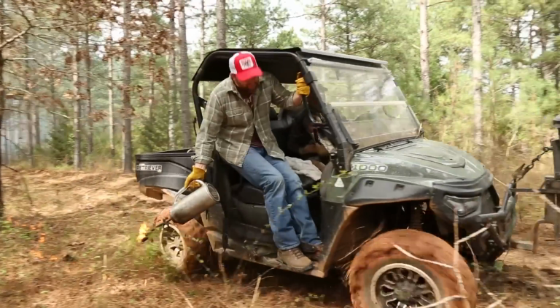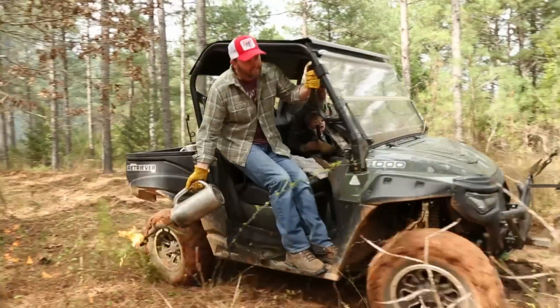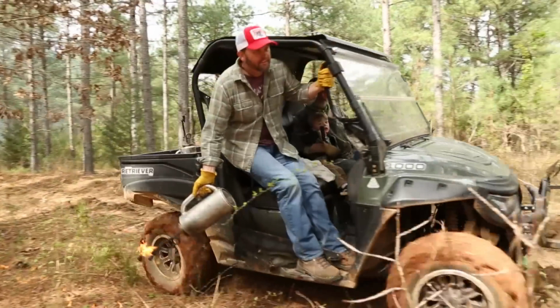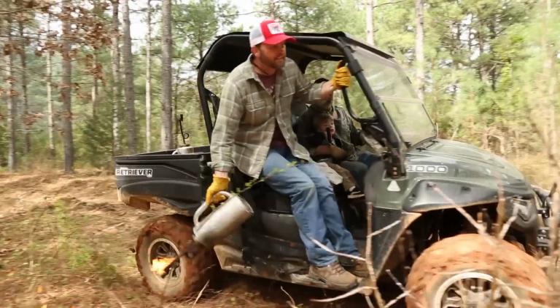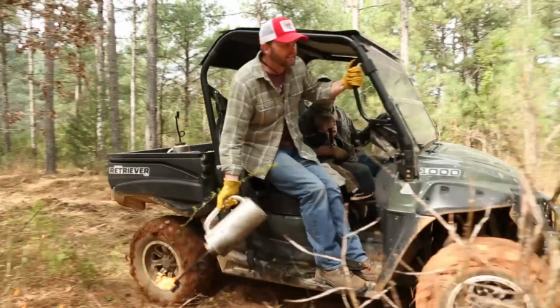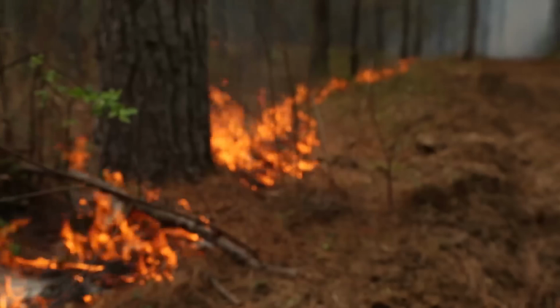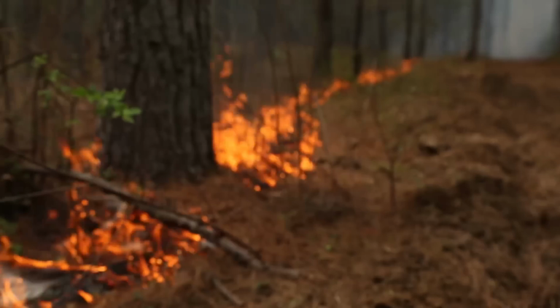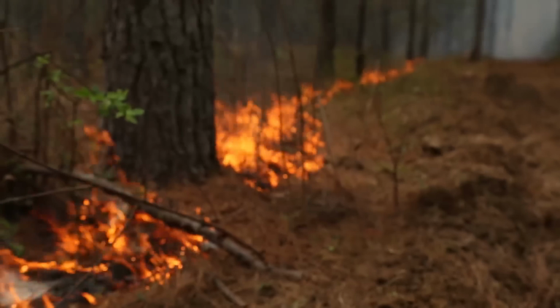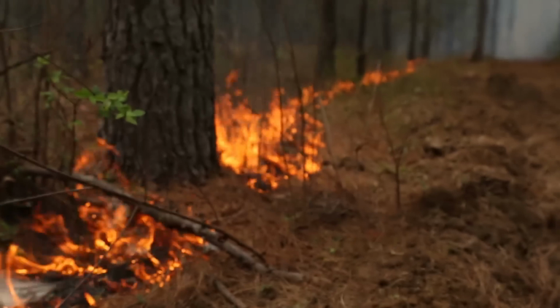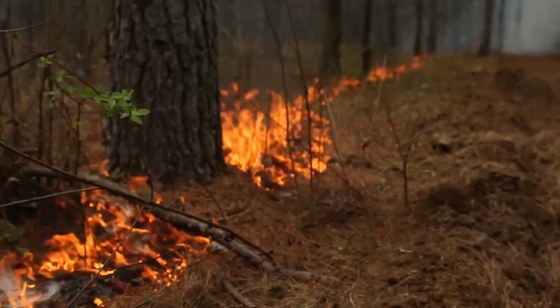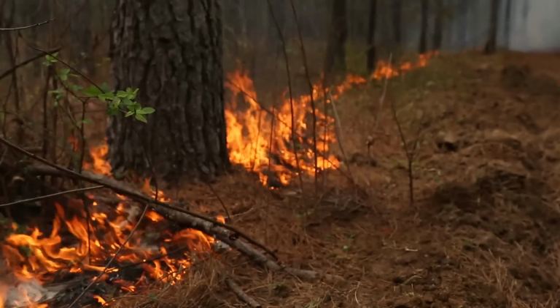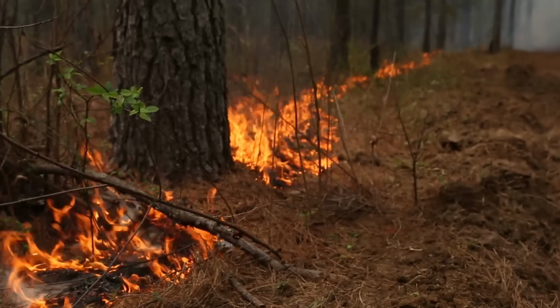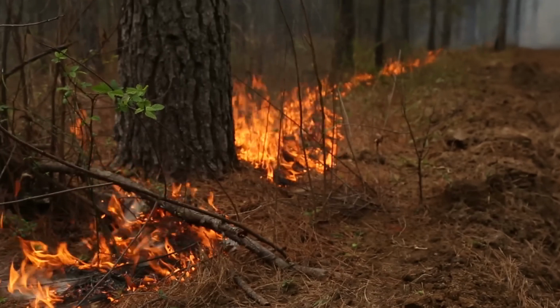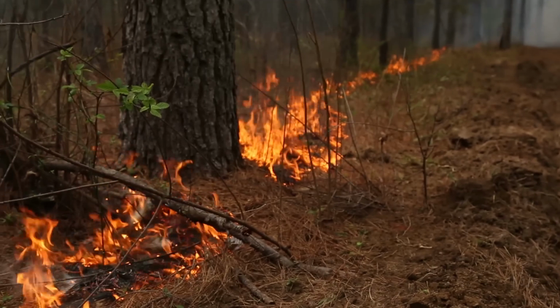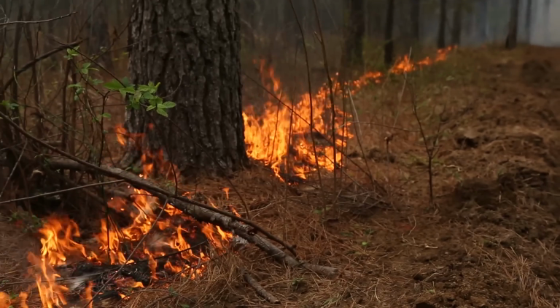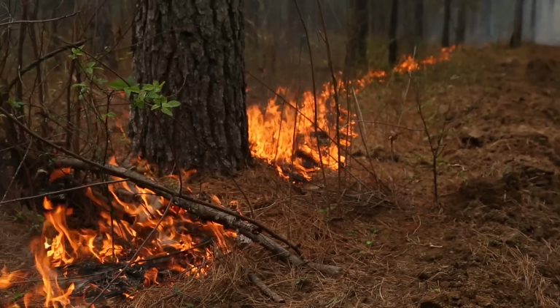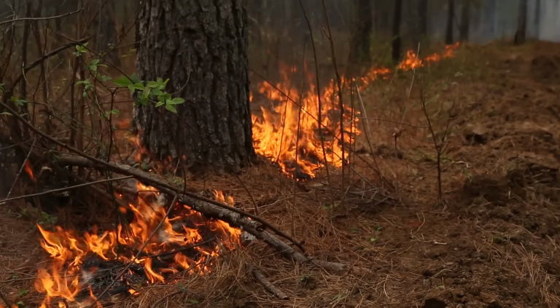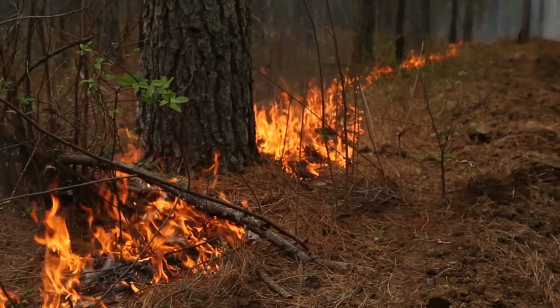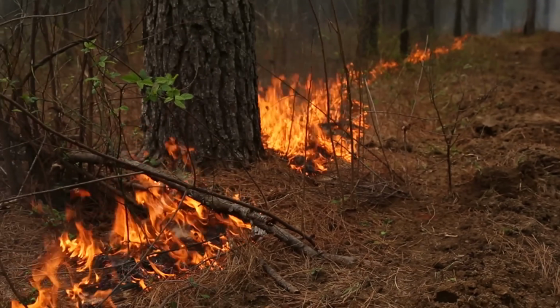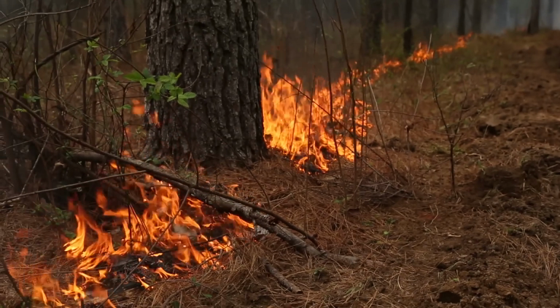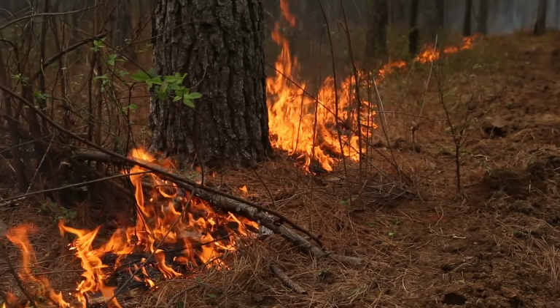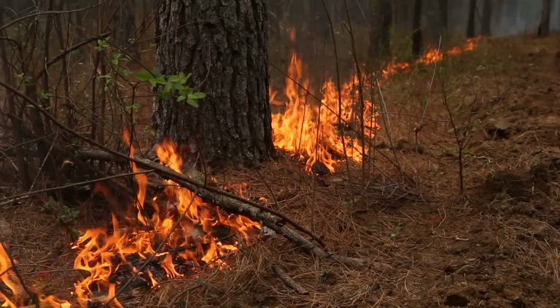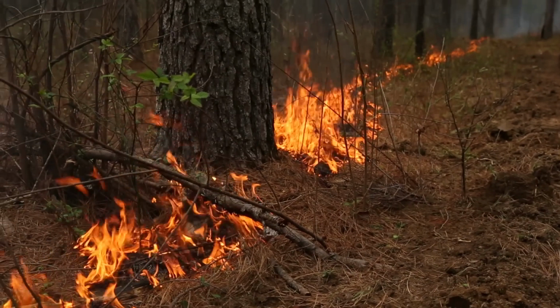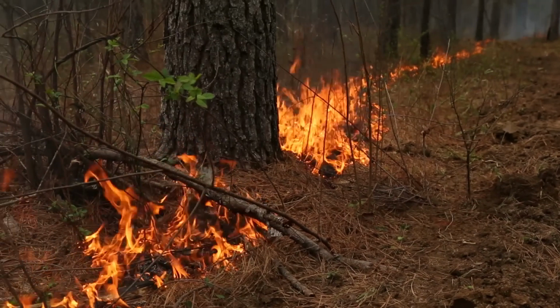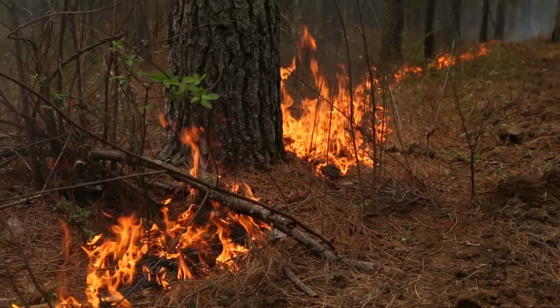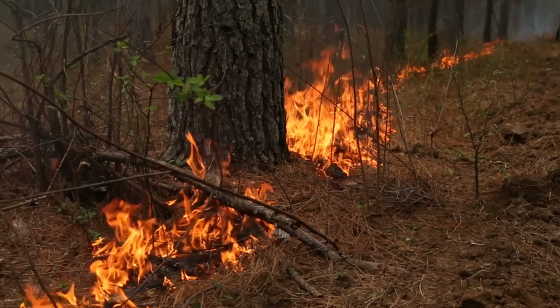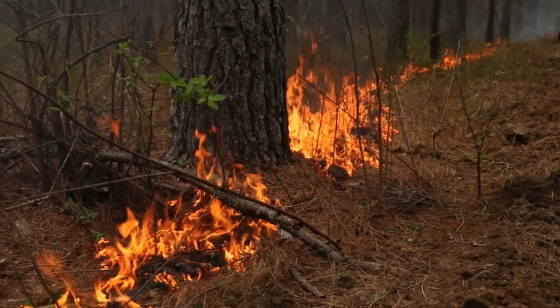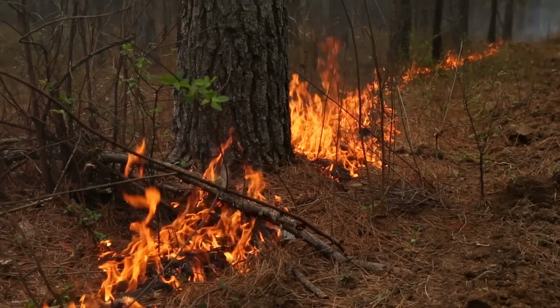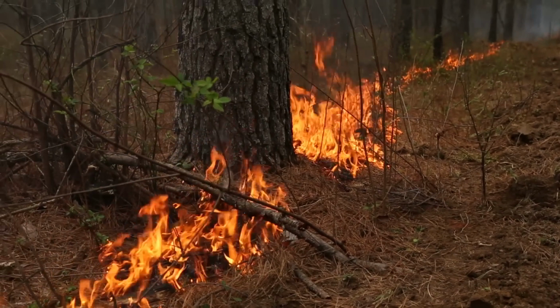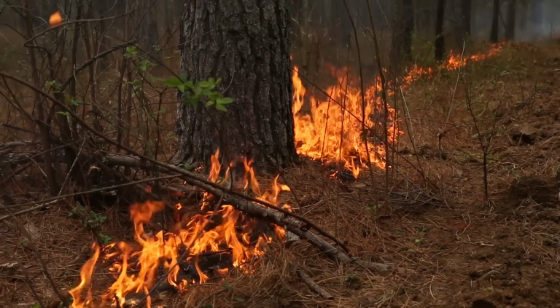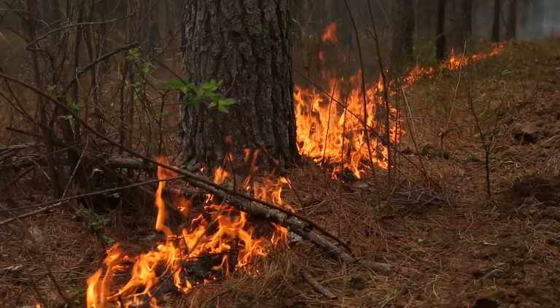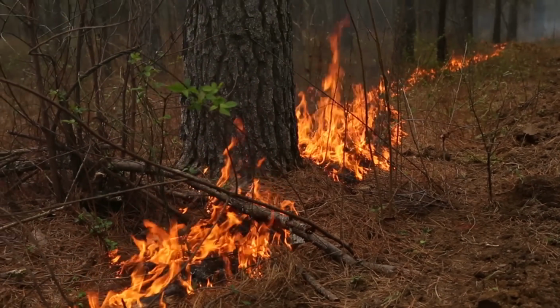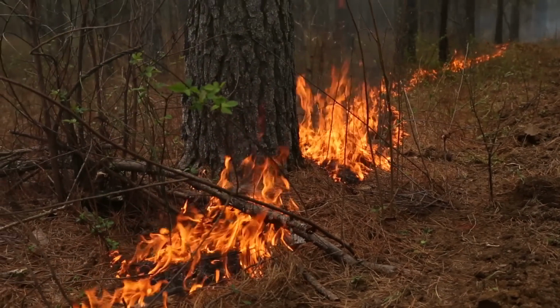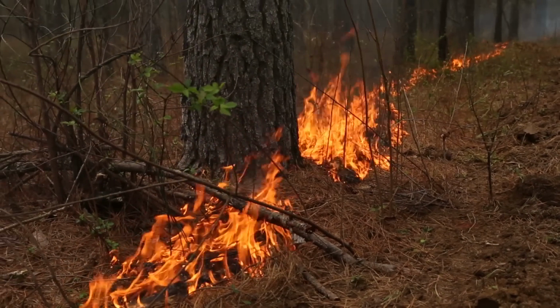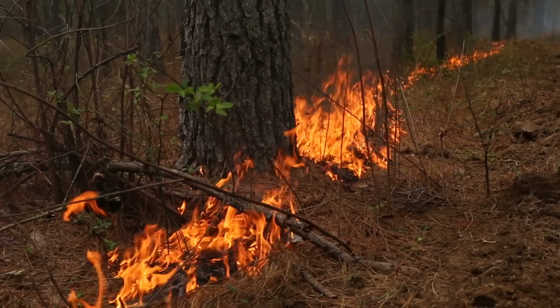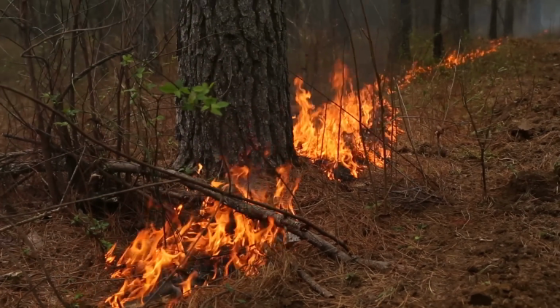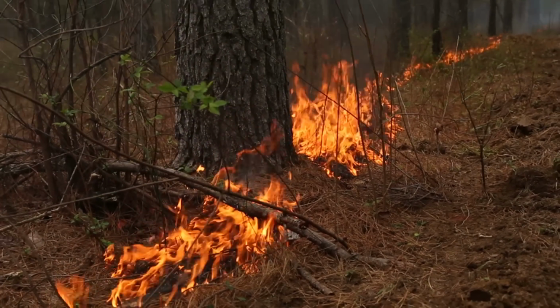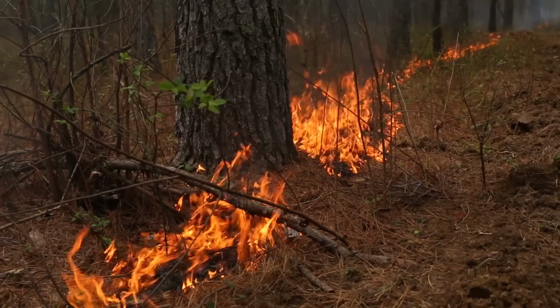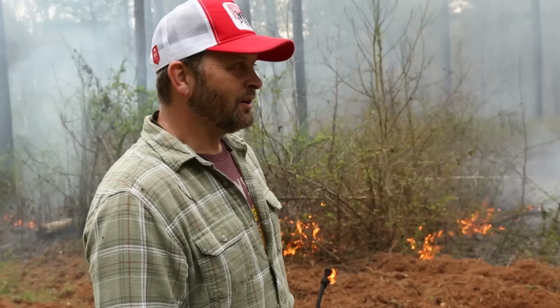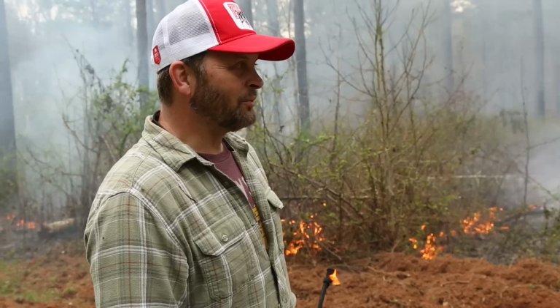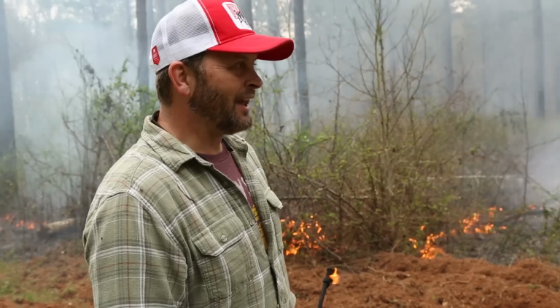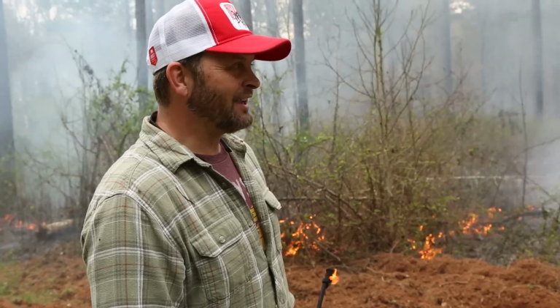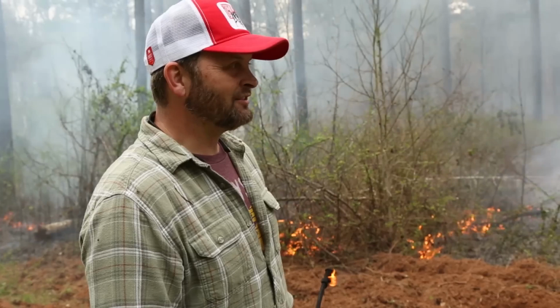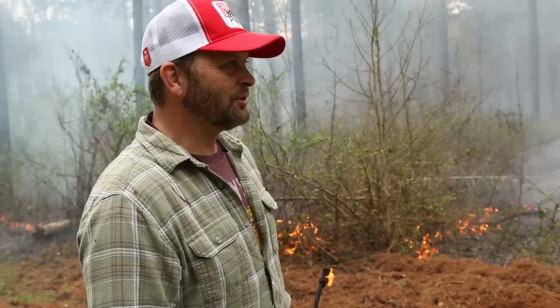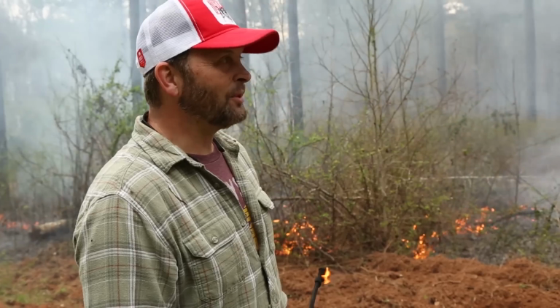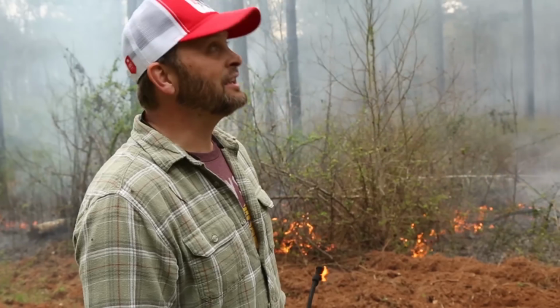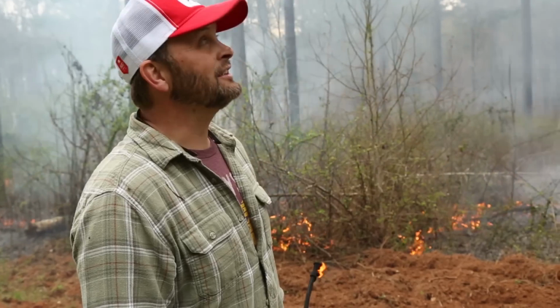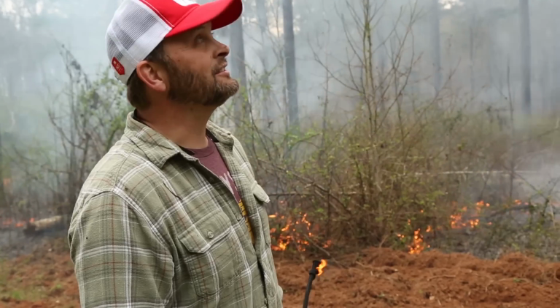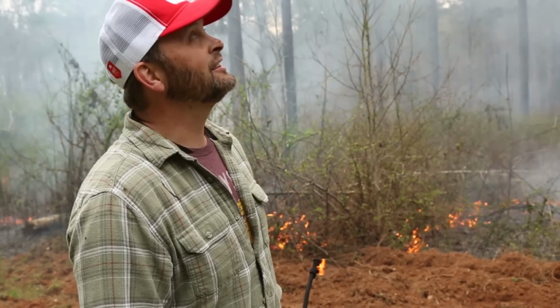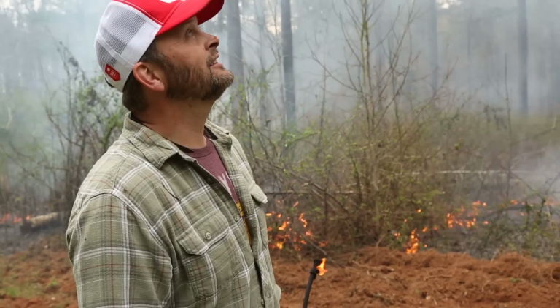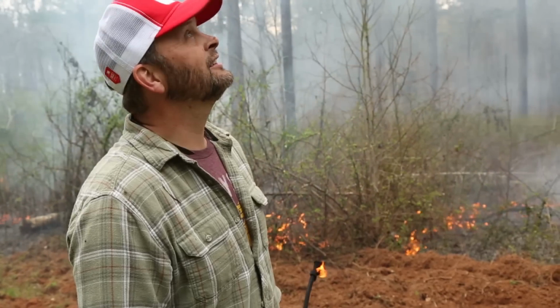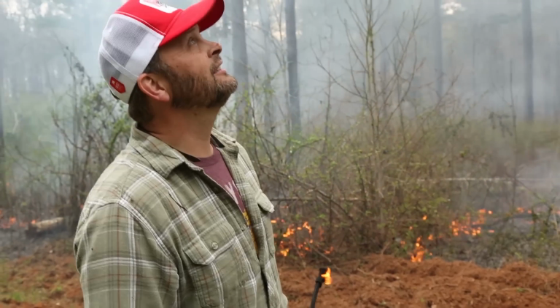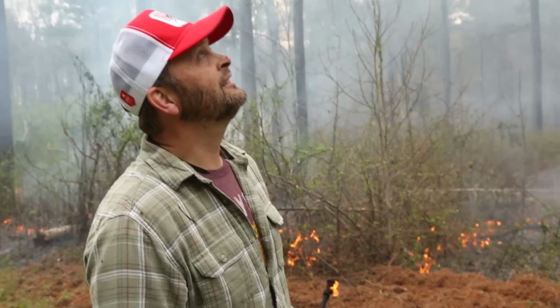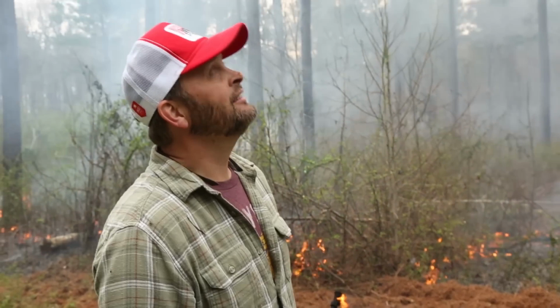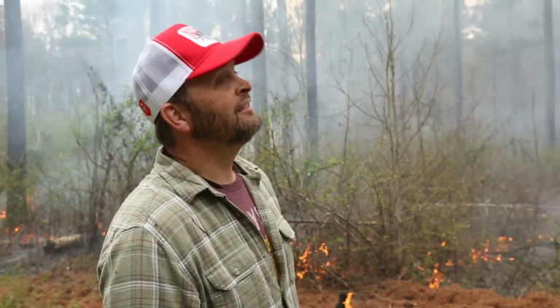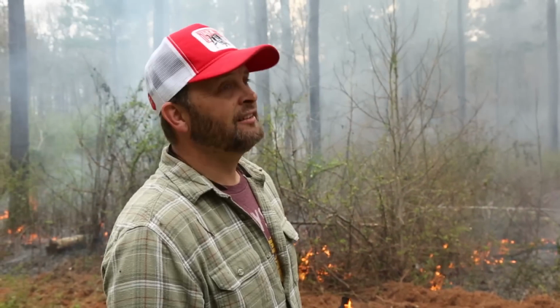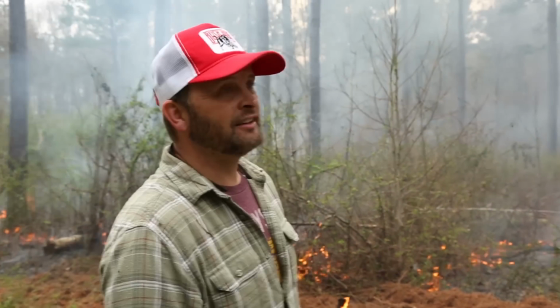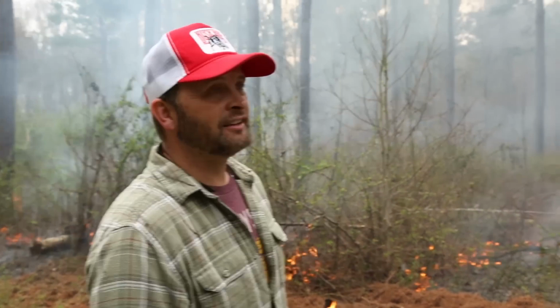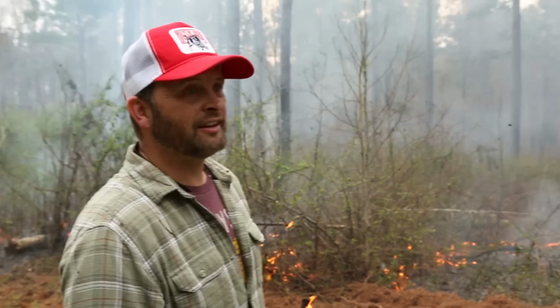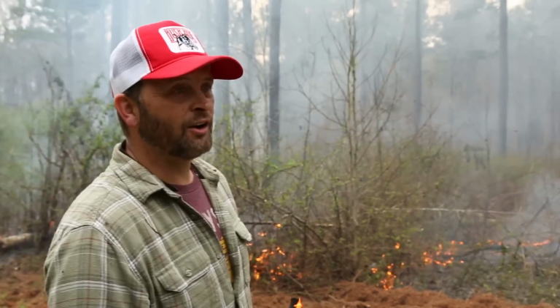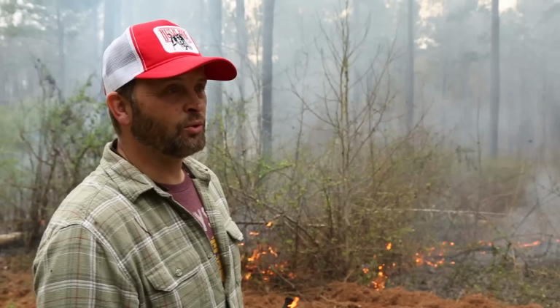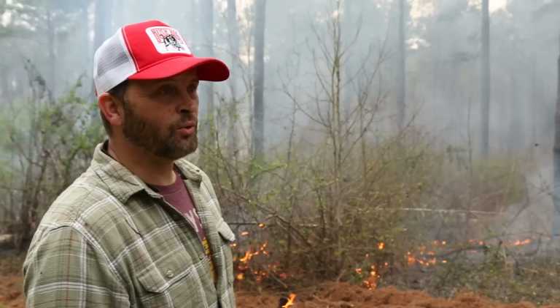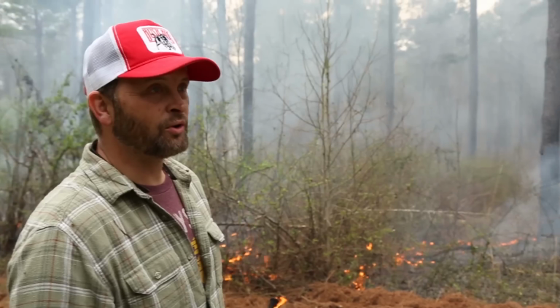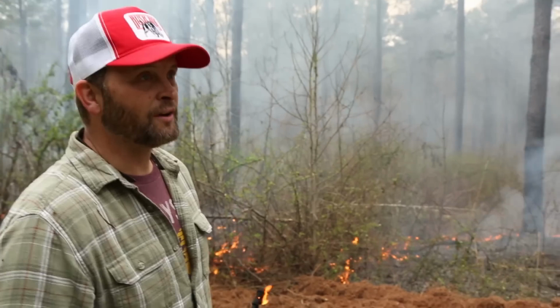These old pine trees will be happy. They won't be competing with all them sweet gums and old nasty weeds. They'll get all the water.